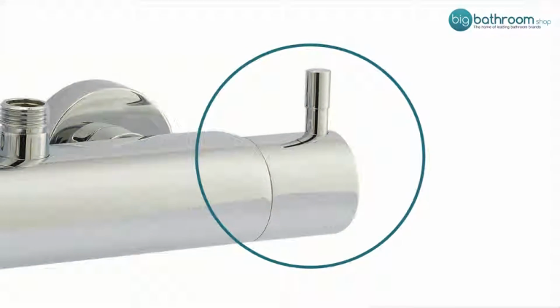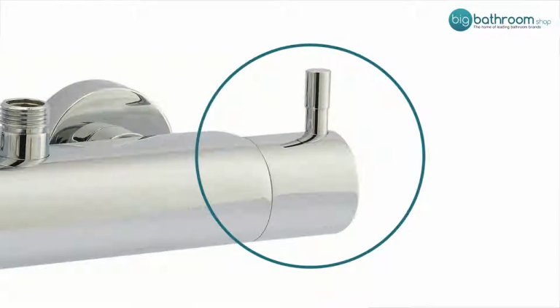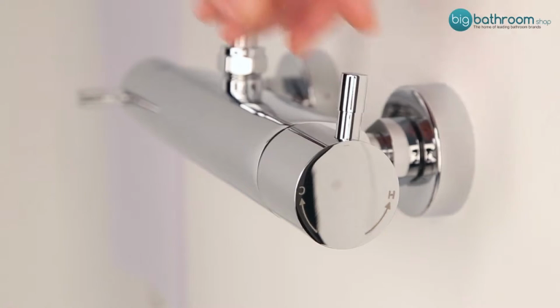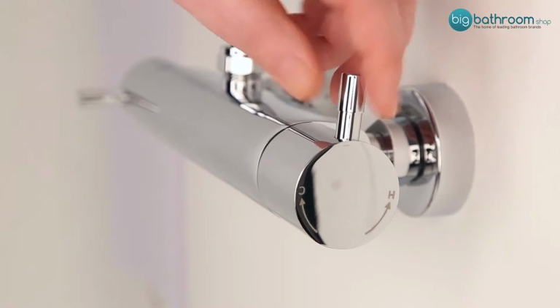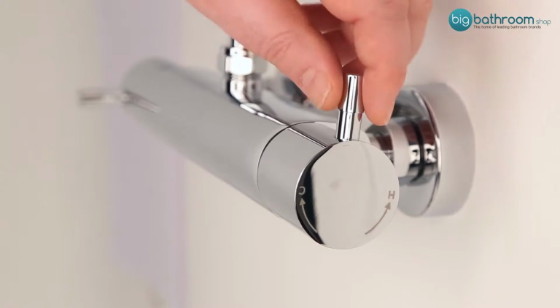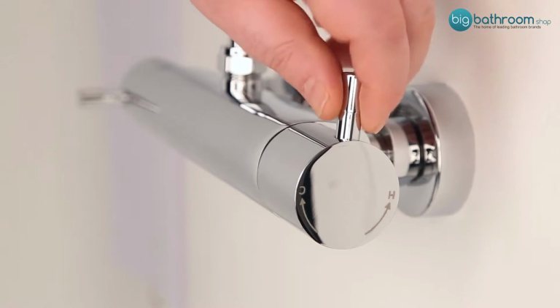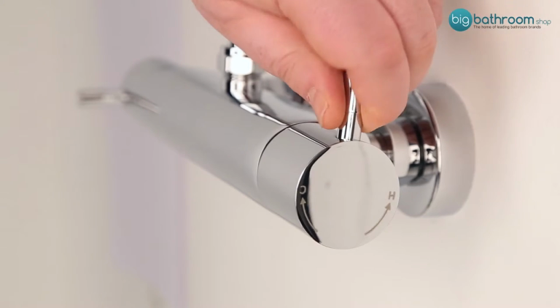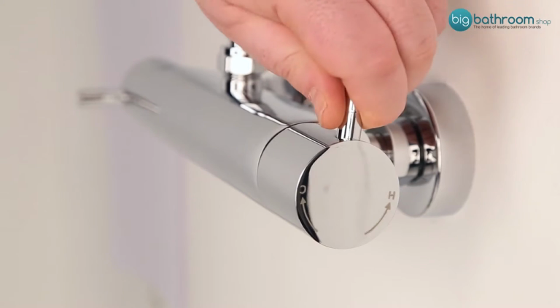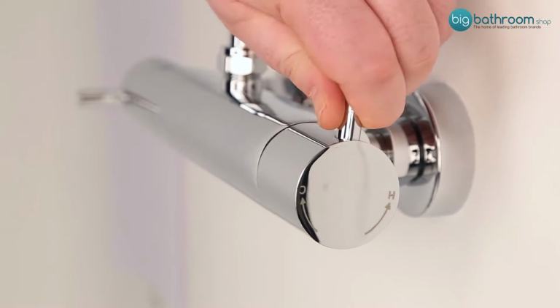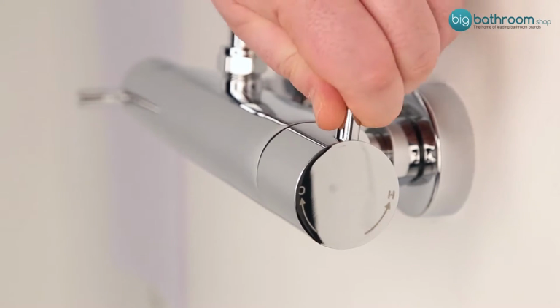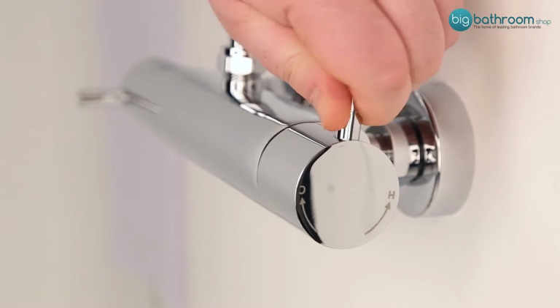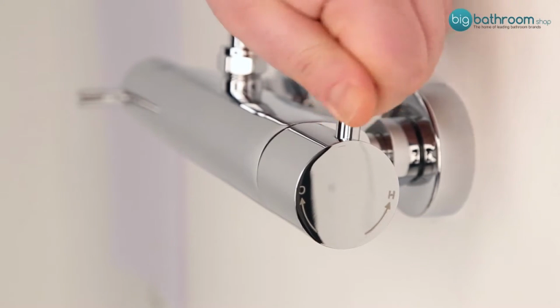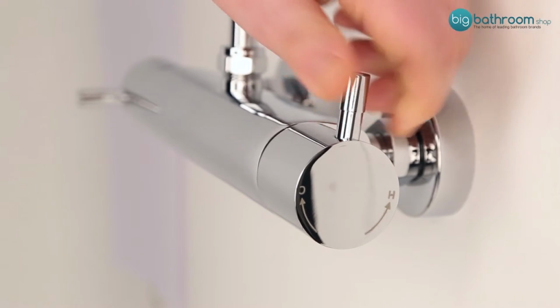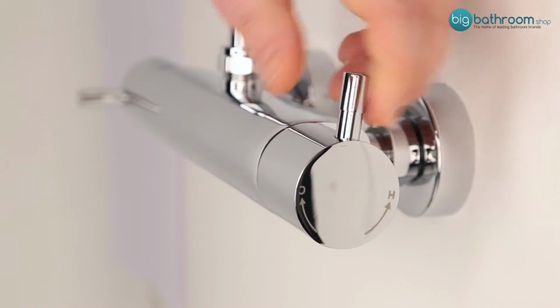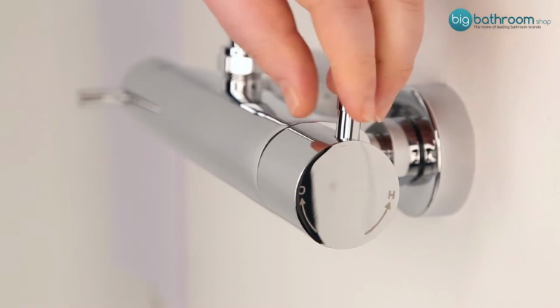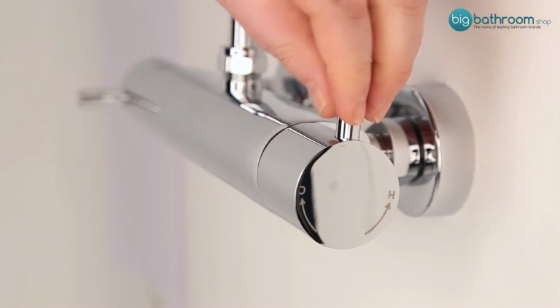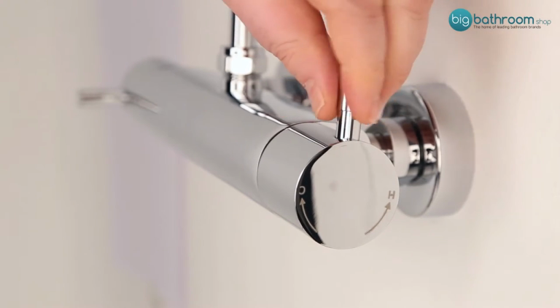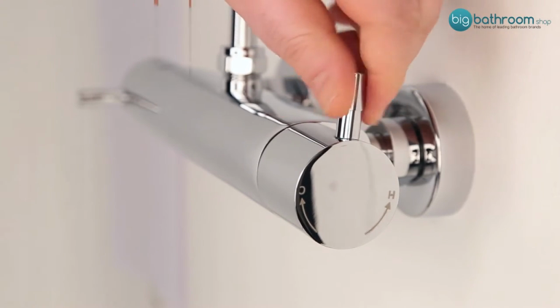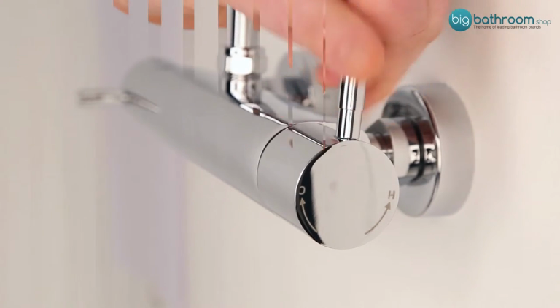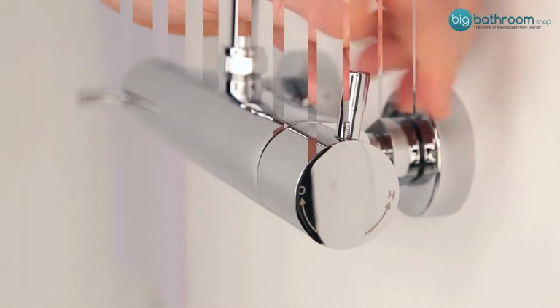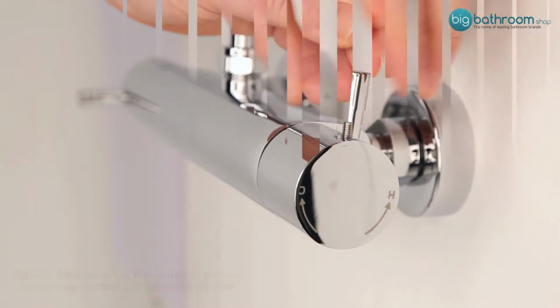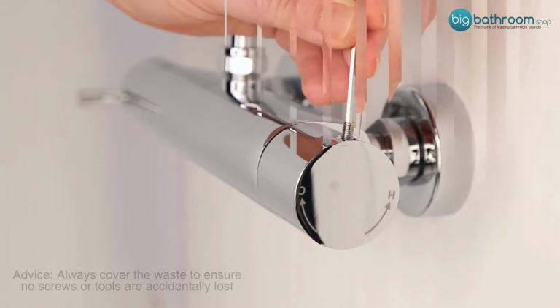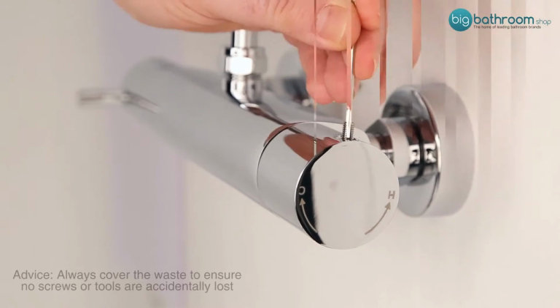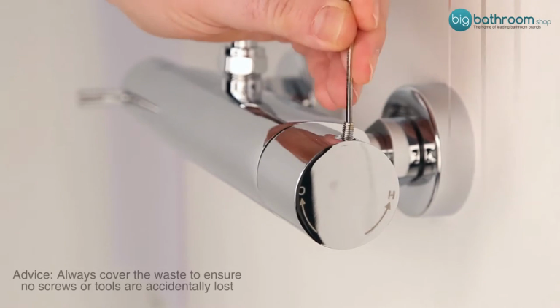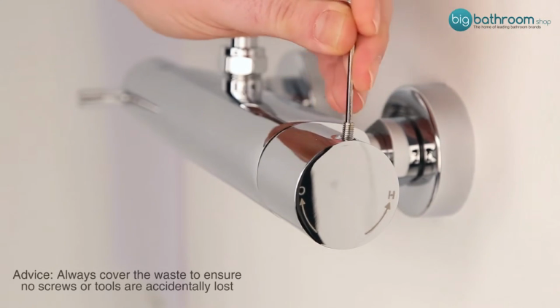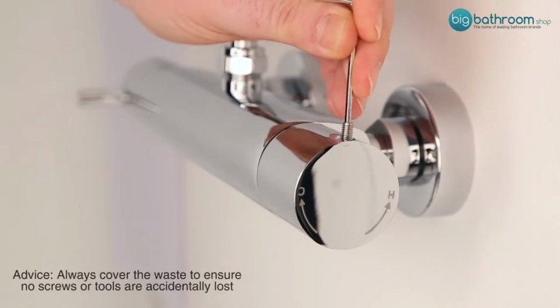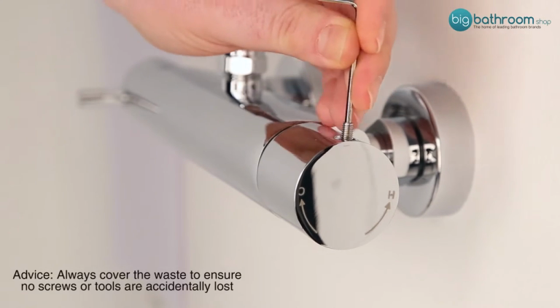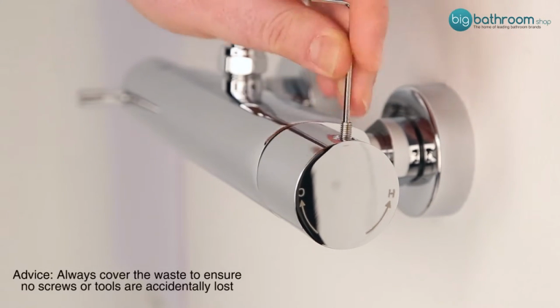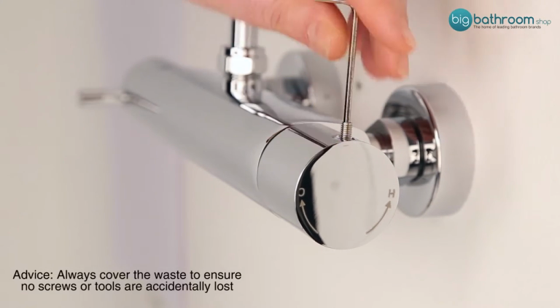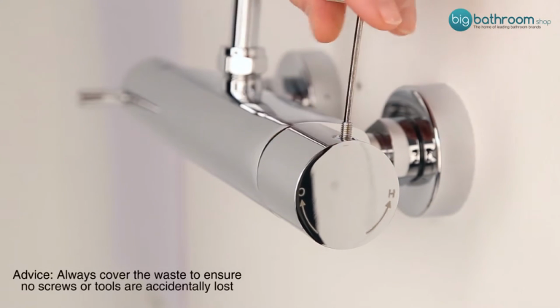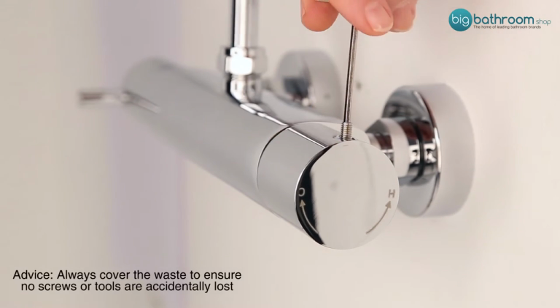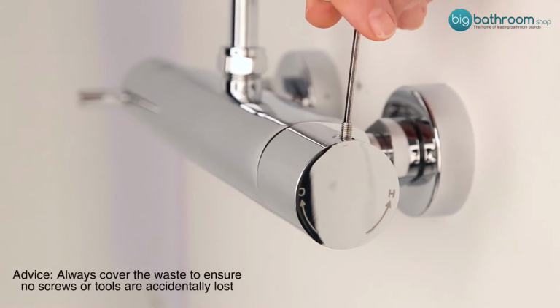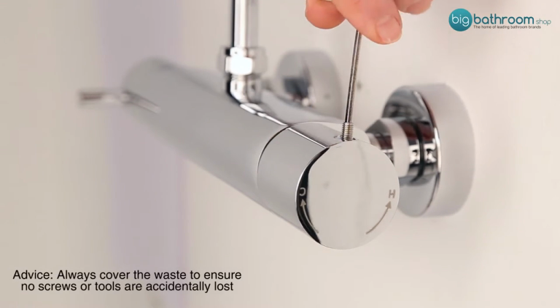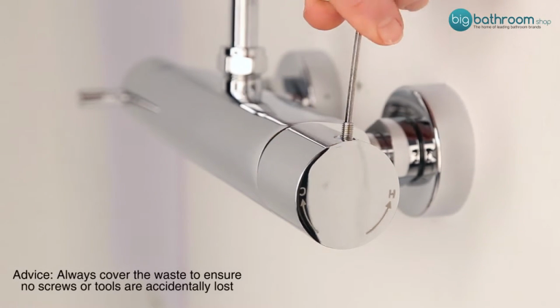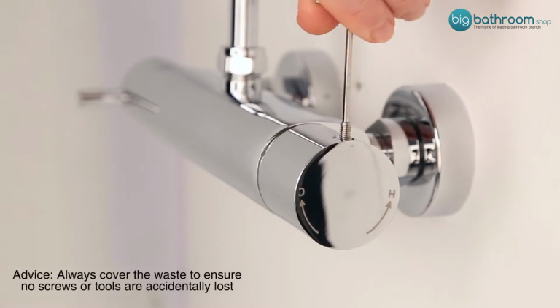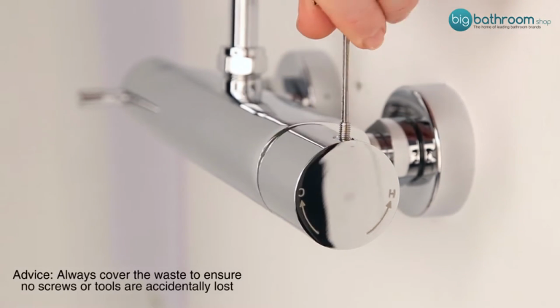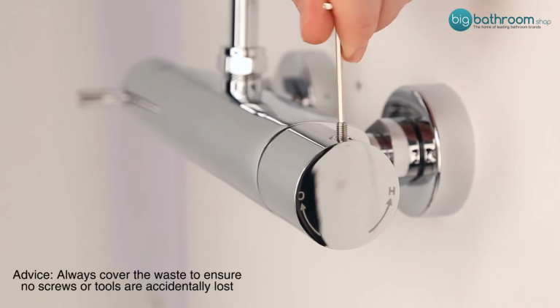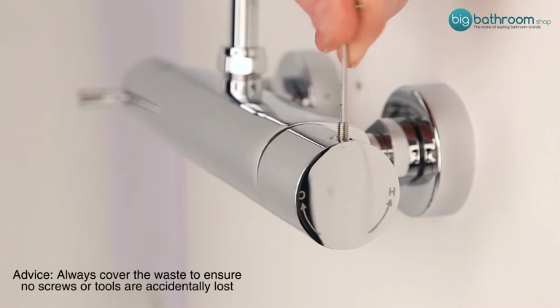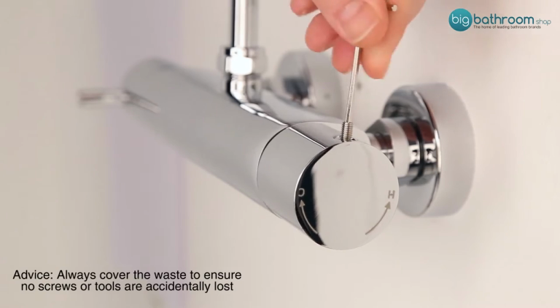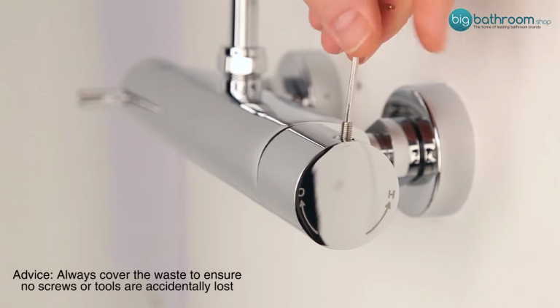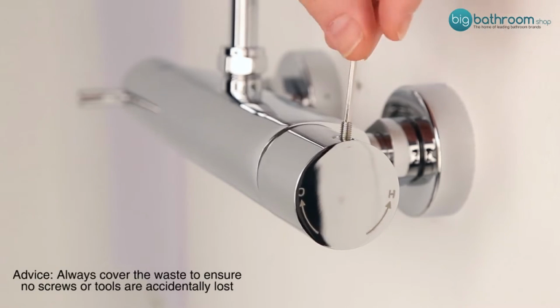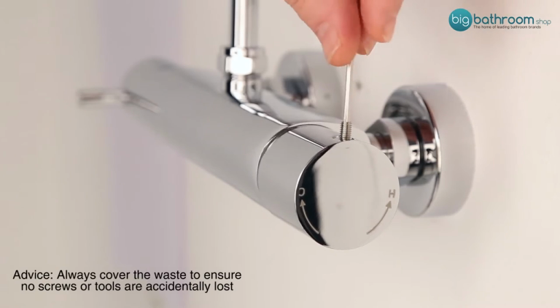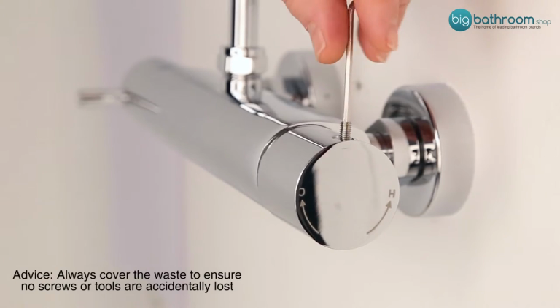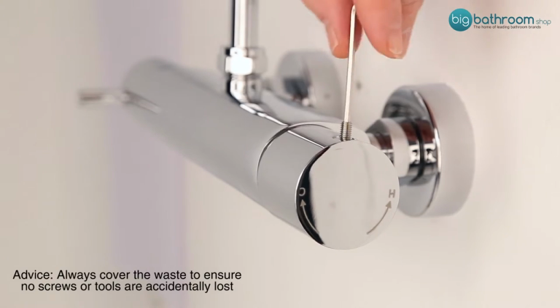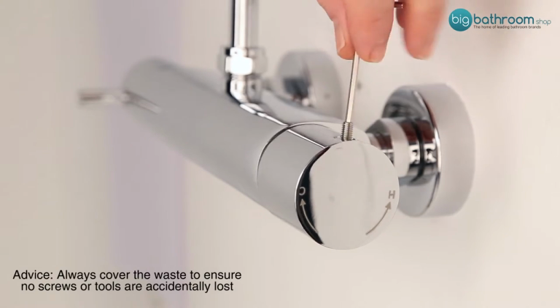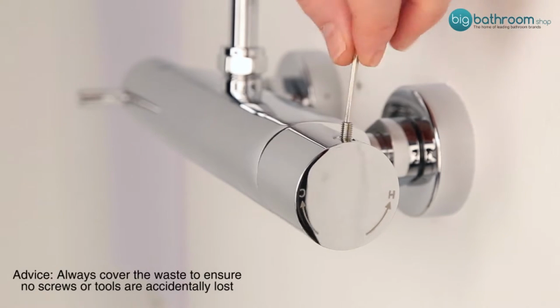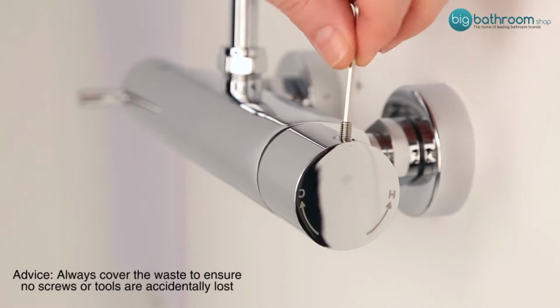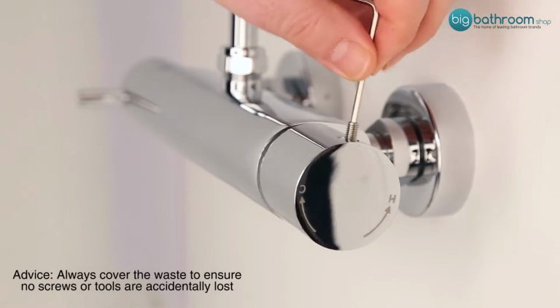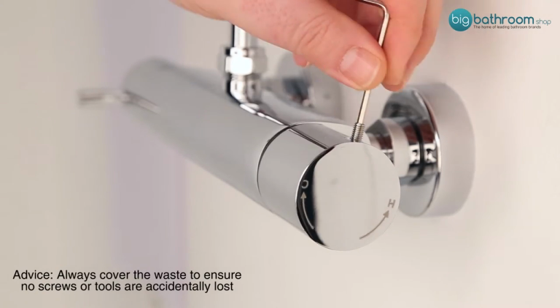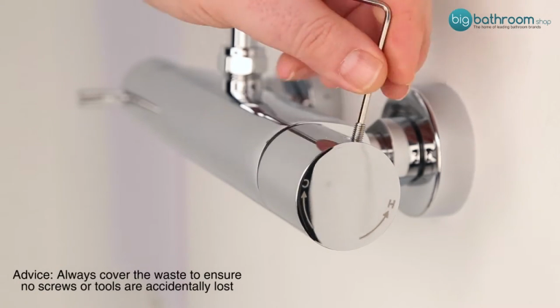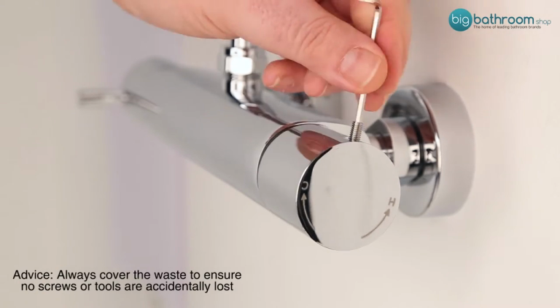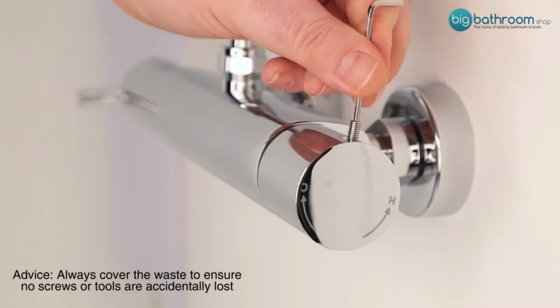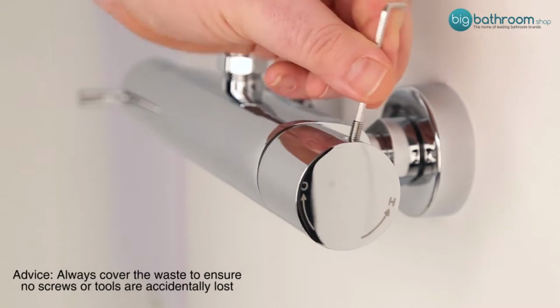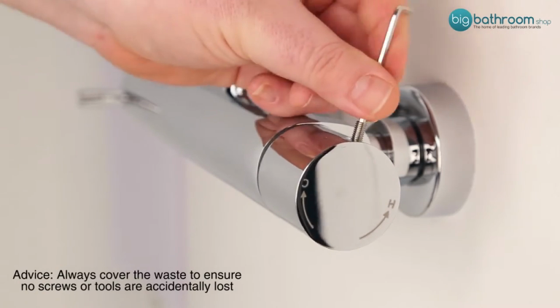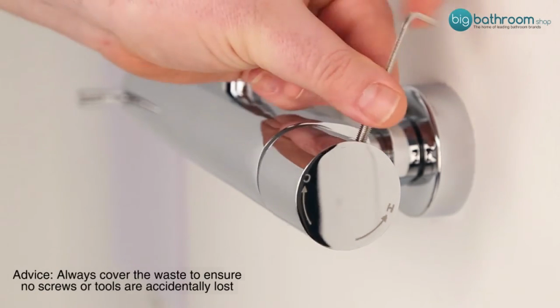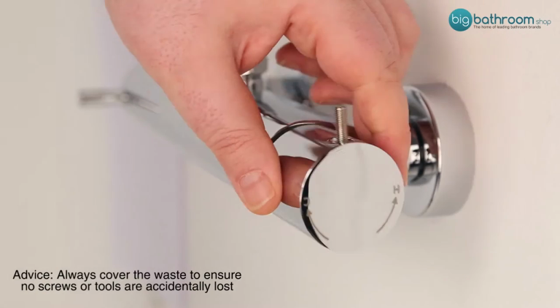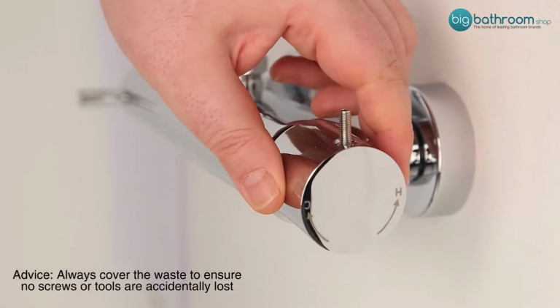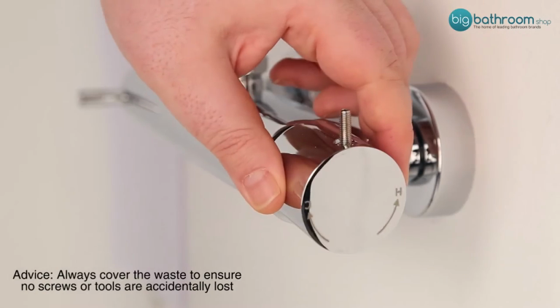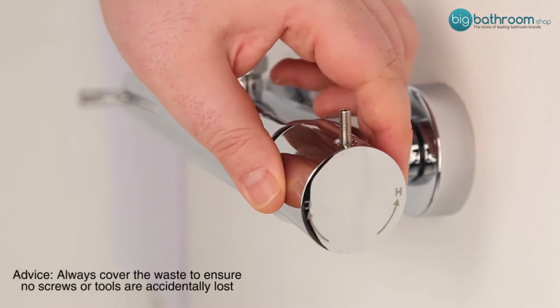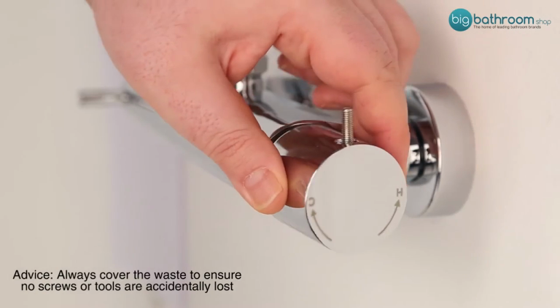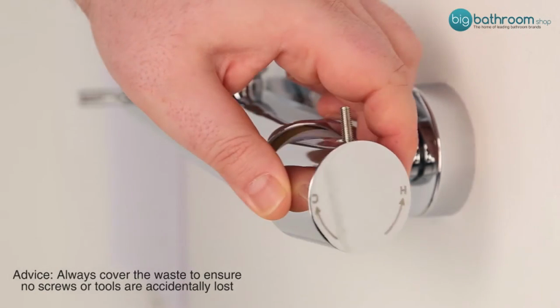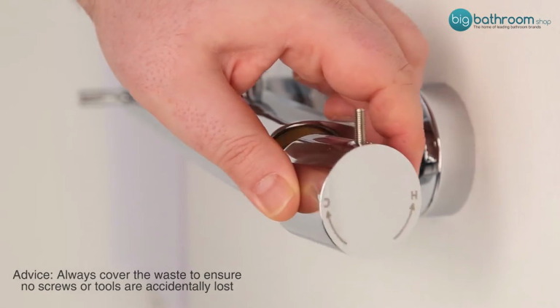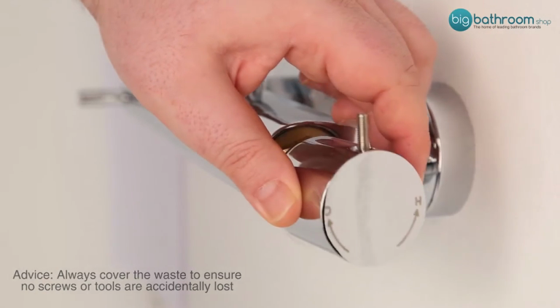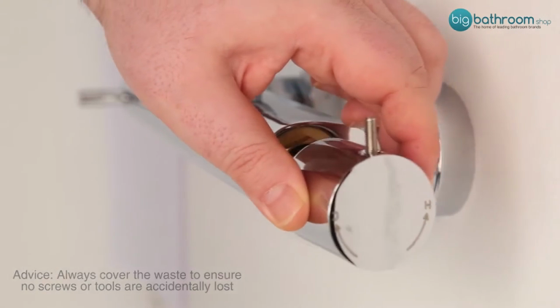Twist off the lever and use the allen key provided with your shower to remove the grub screw, and then remove the control handle.